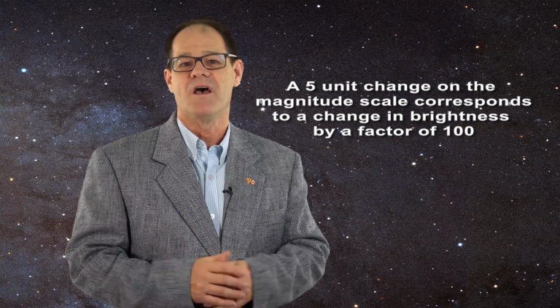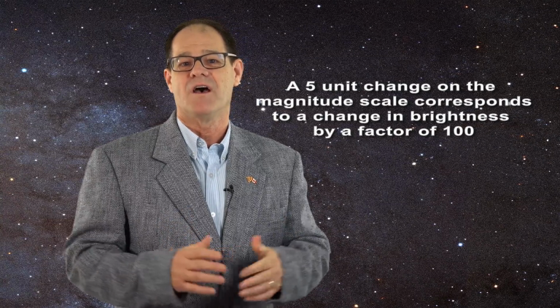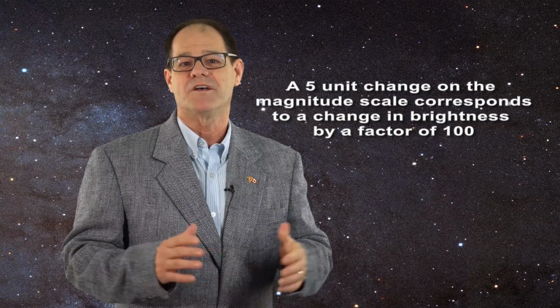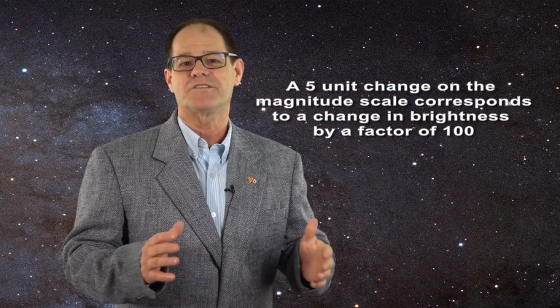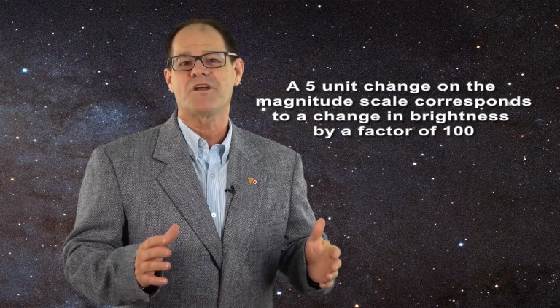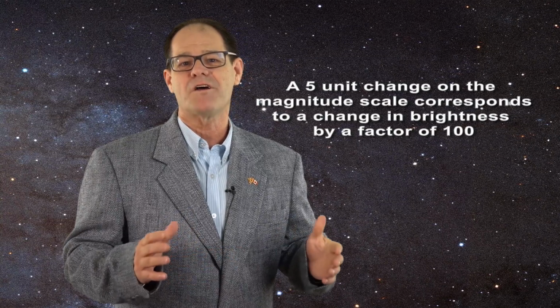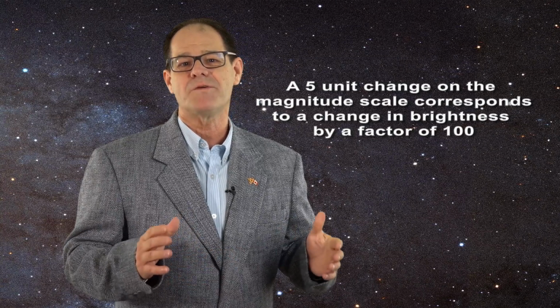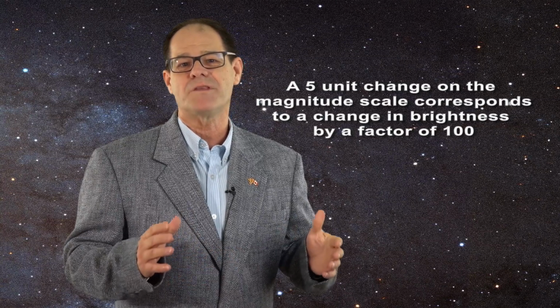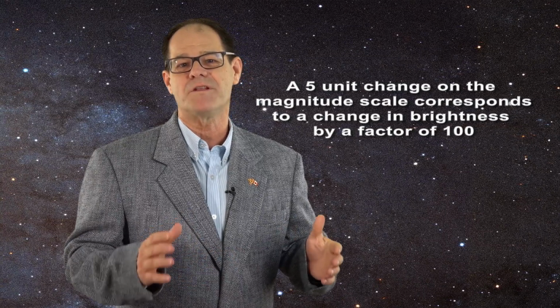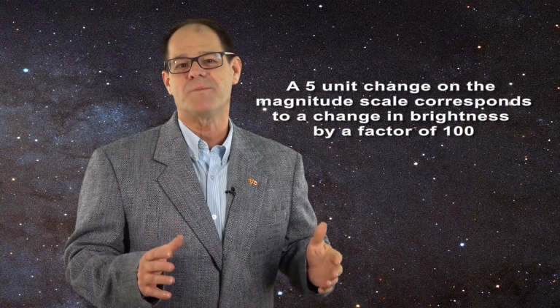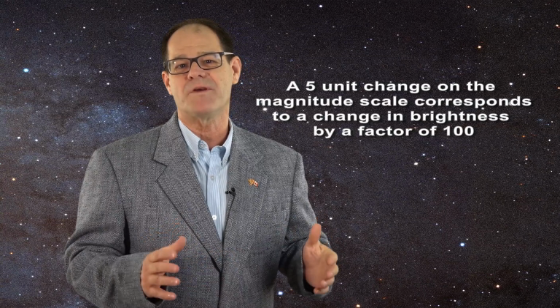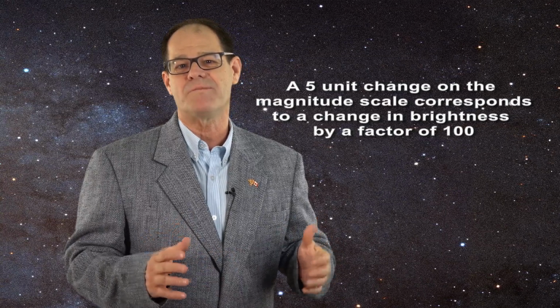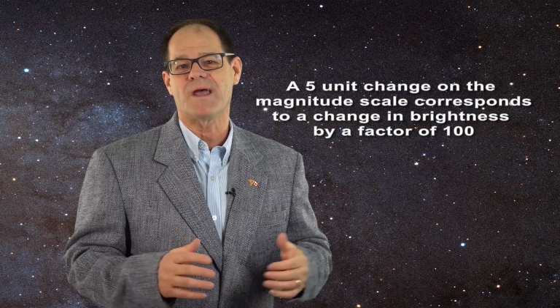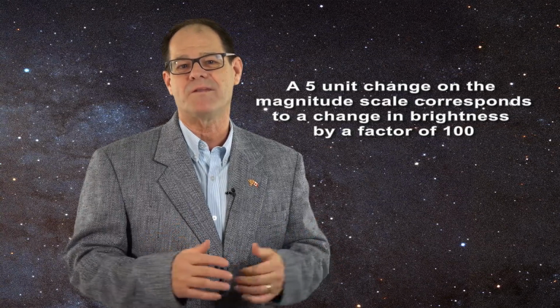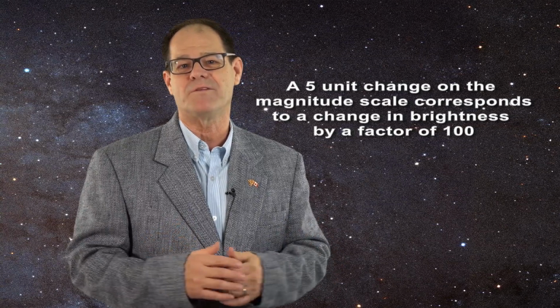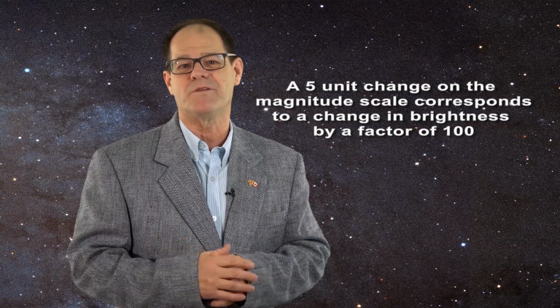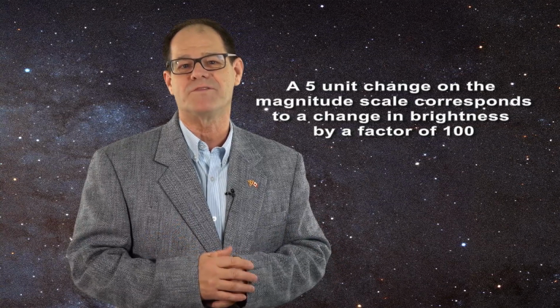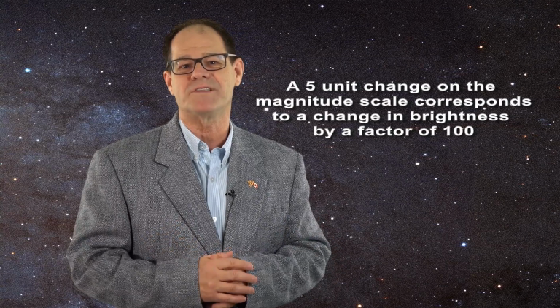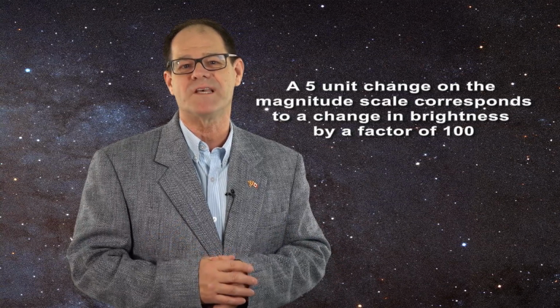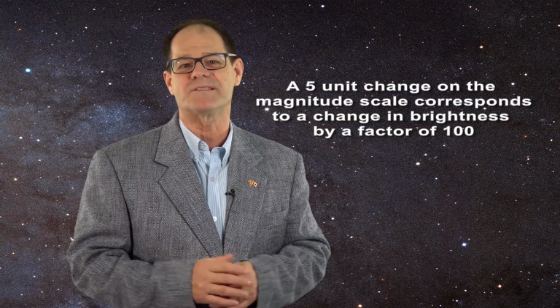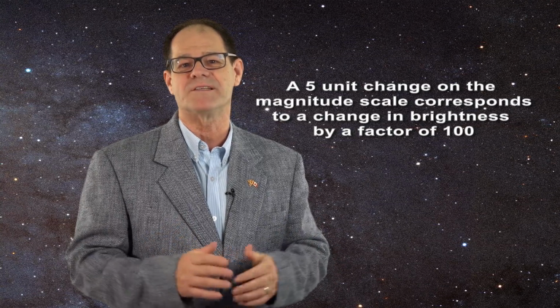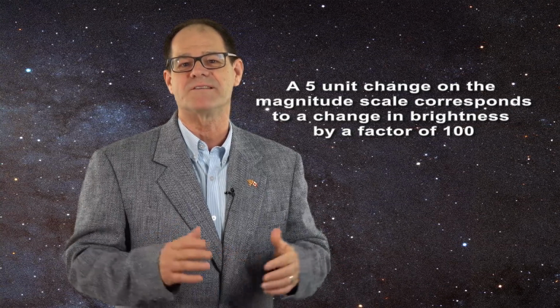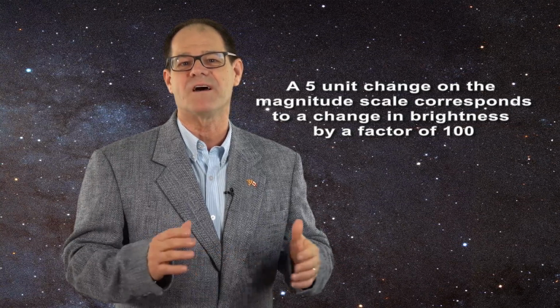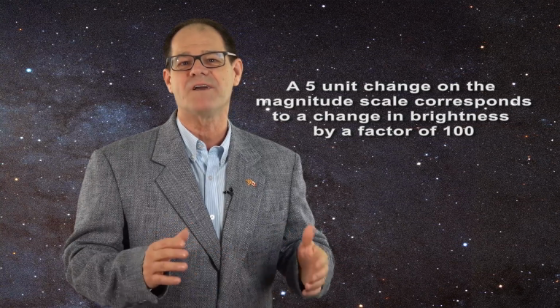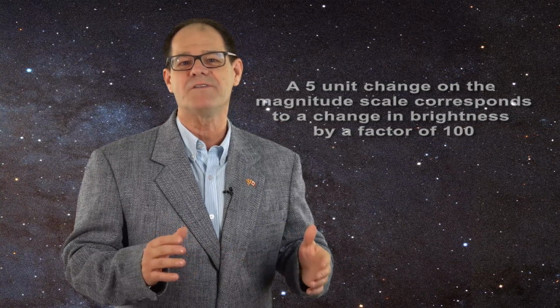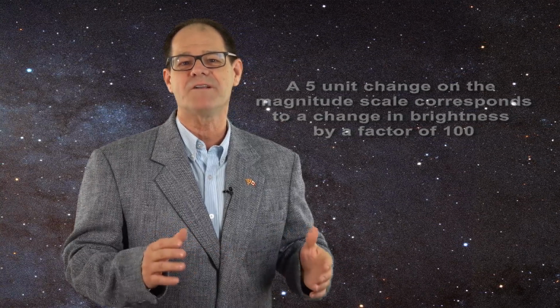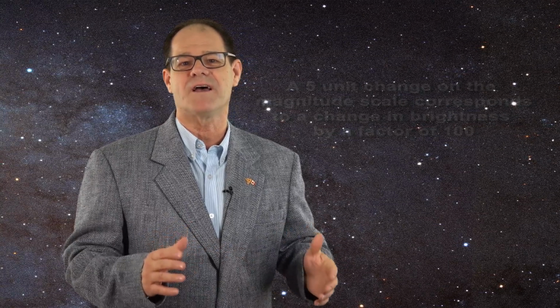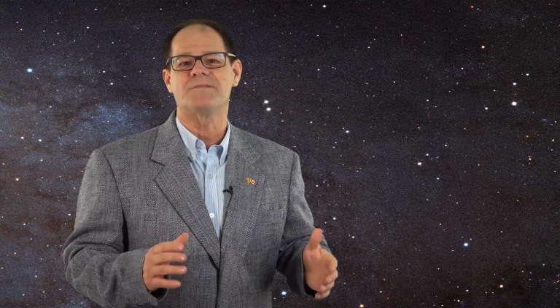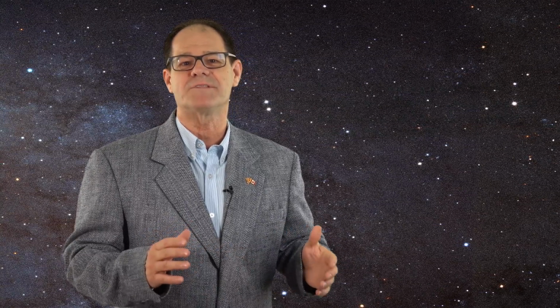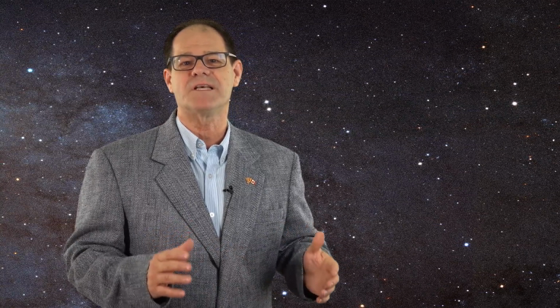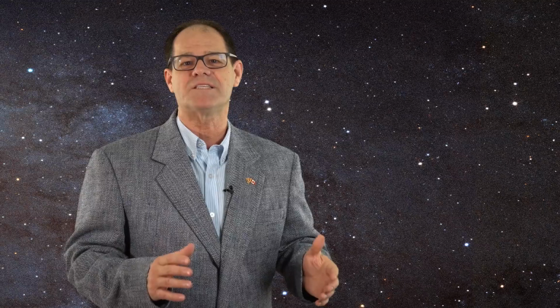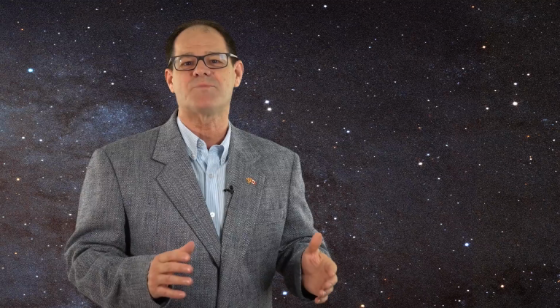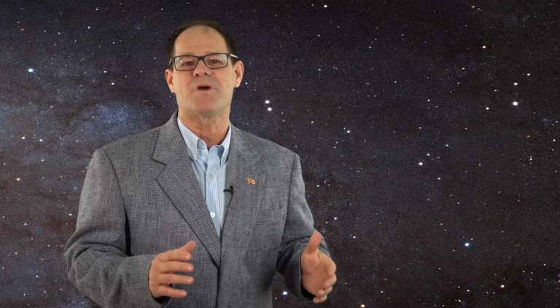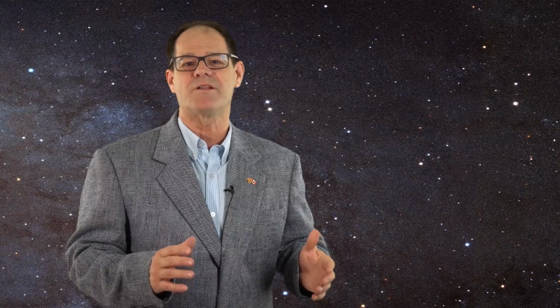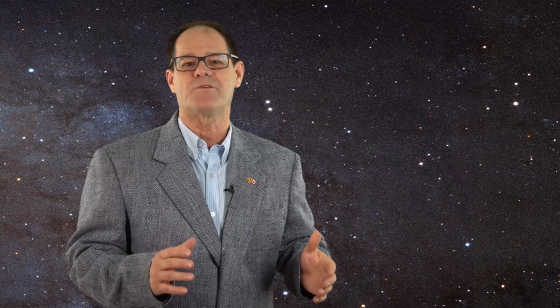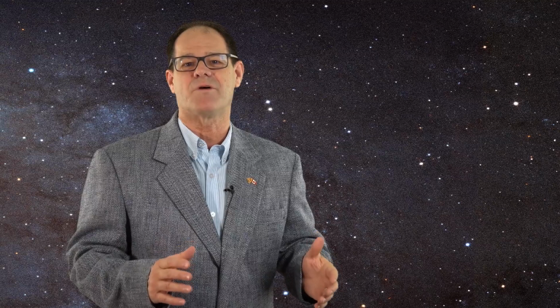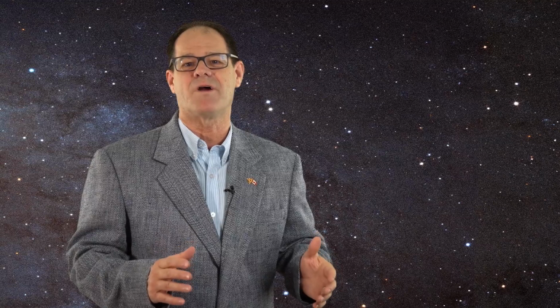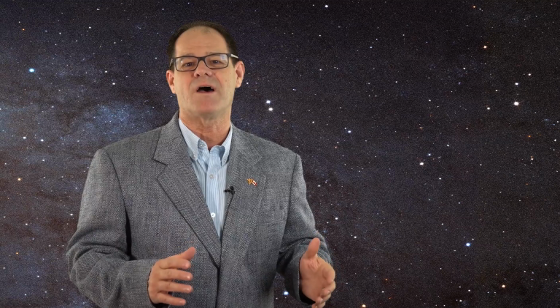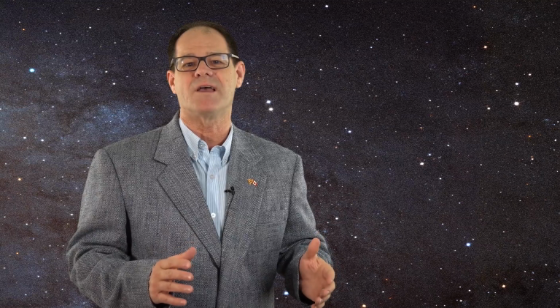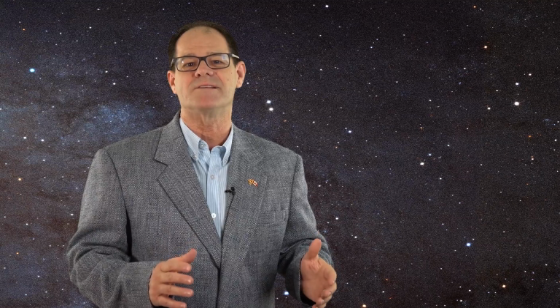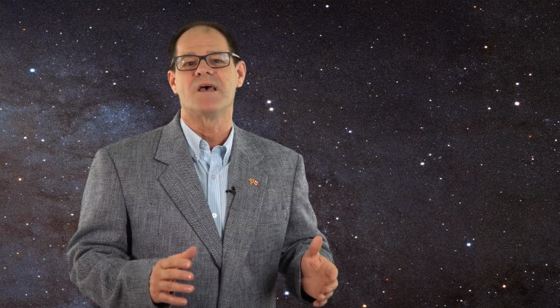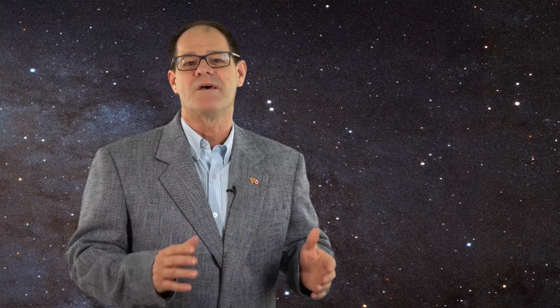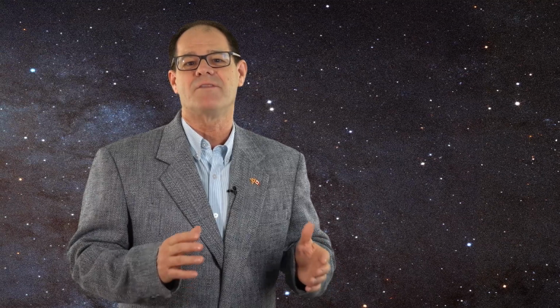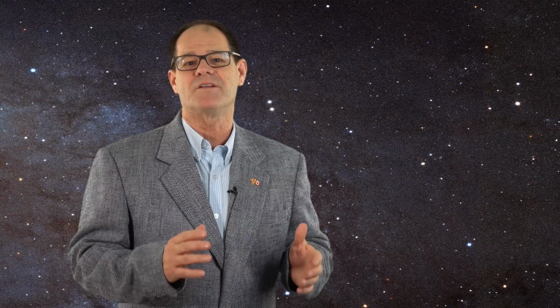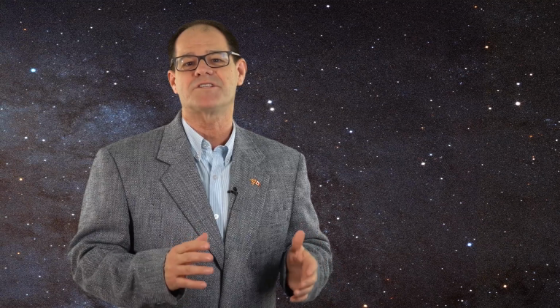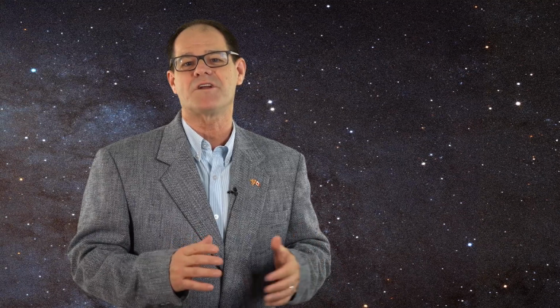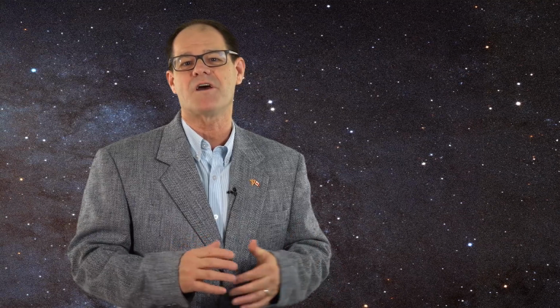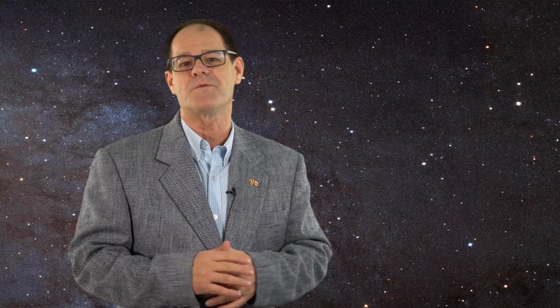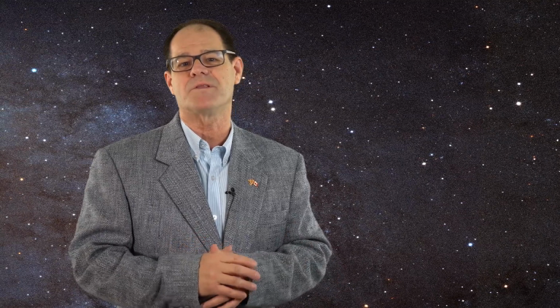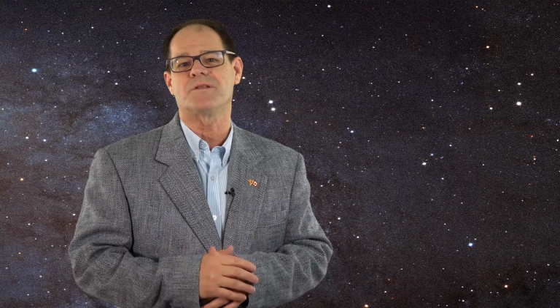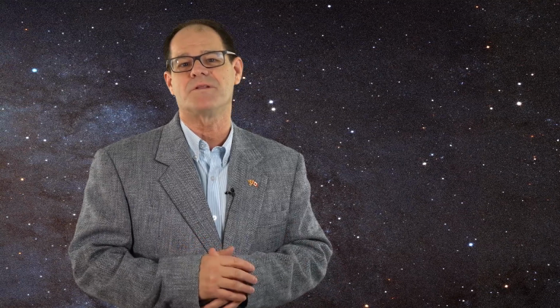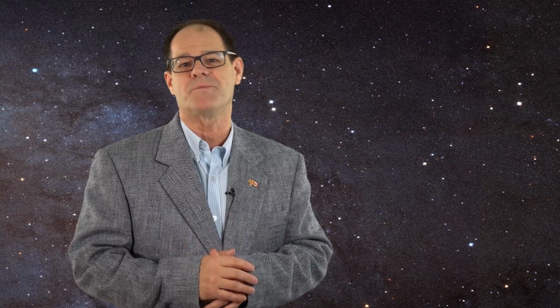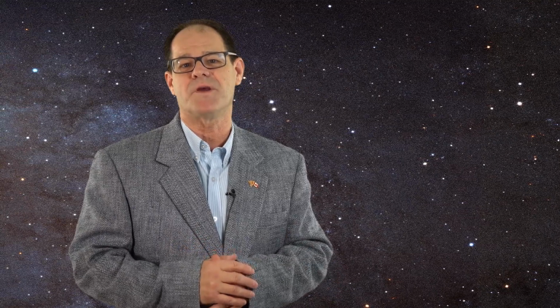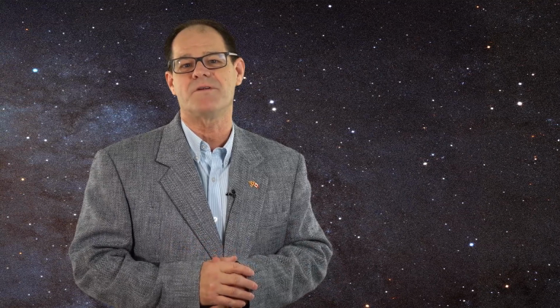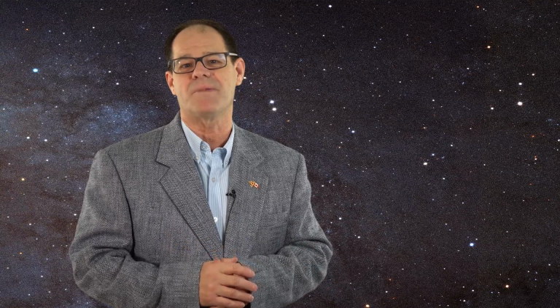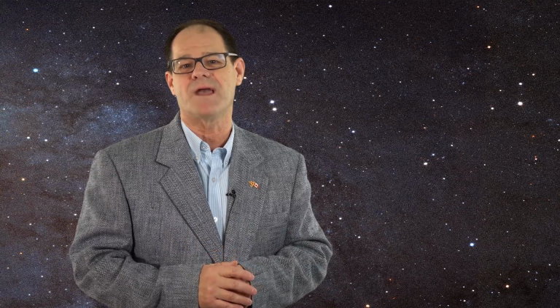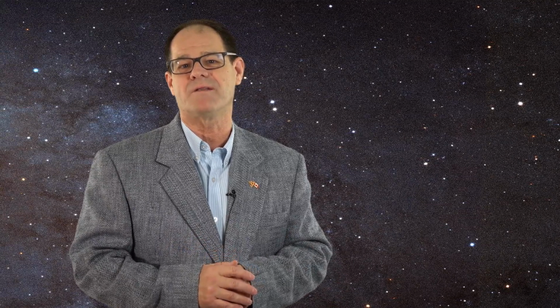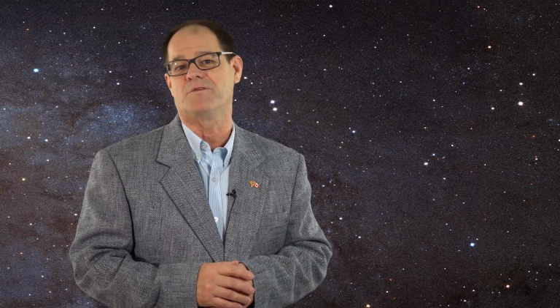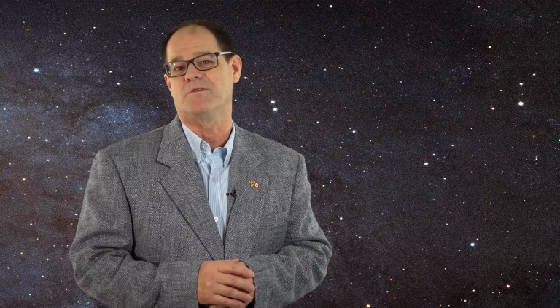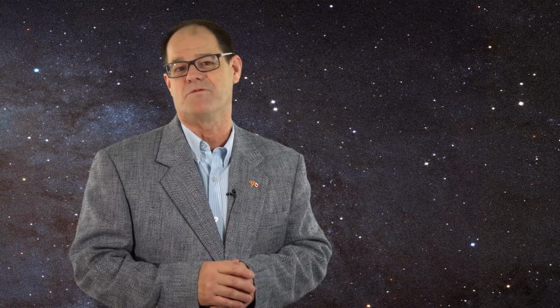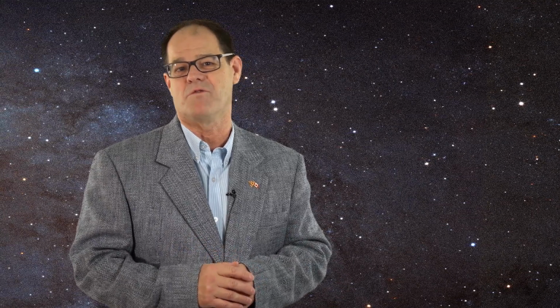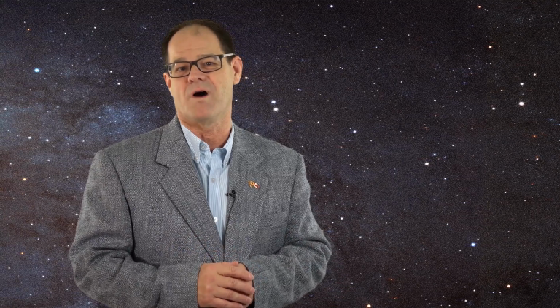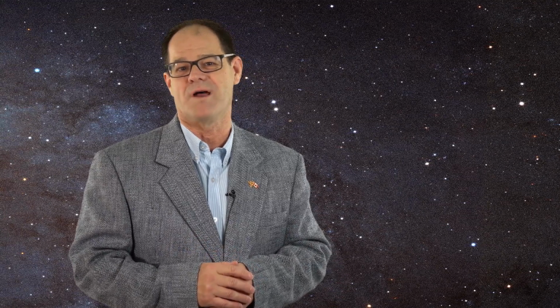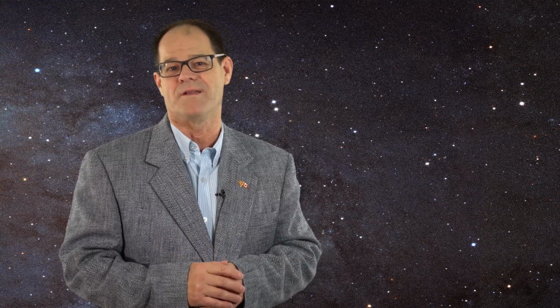A star with an apparent magnitude of 6 is a hundred times less bright to our eyes than a star with an apparent magnitude of 1.